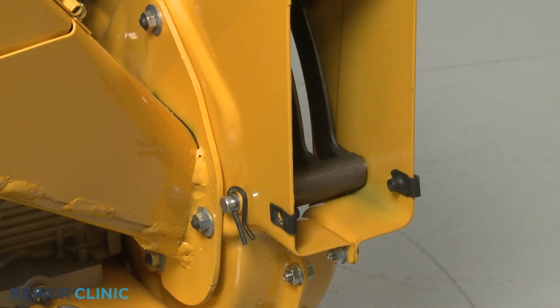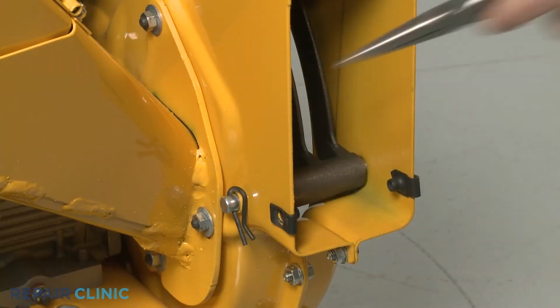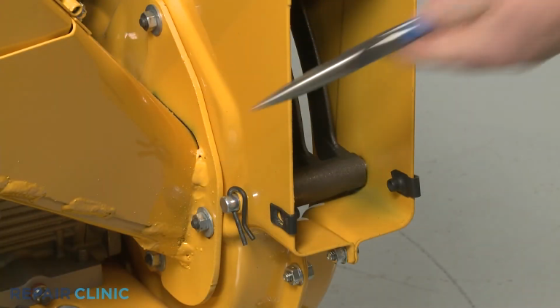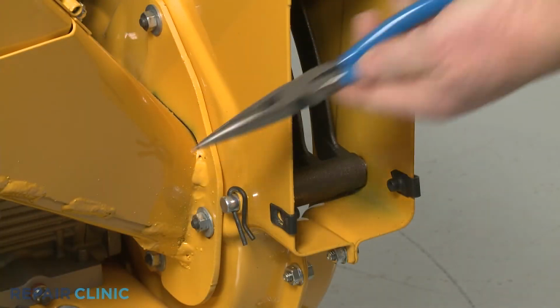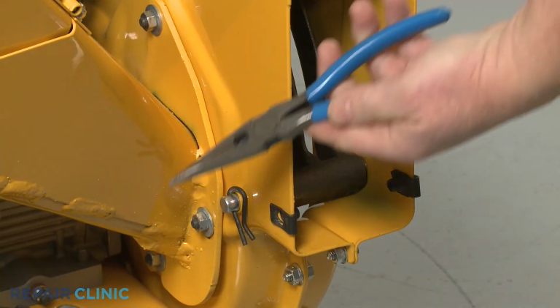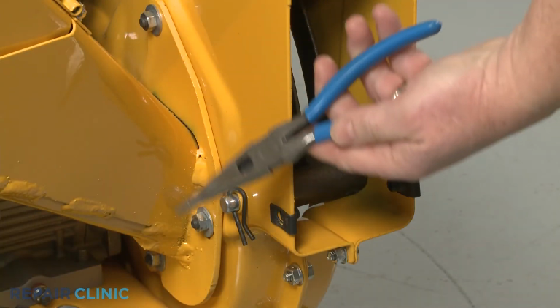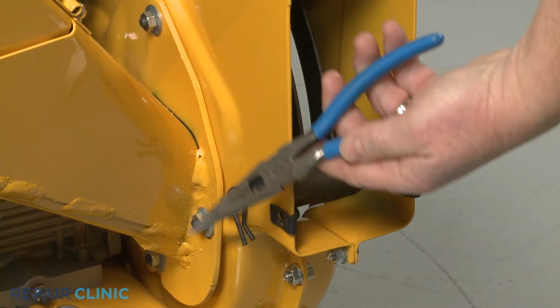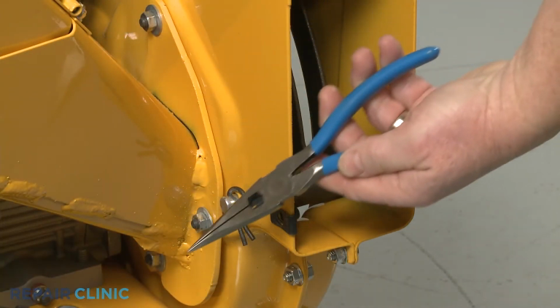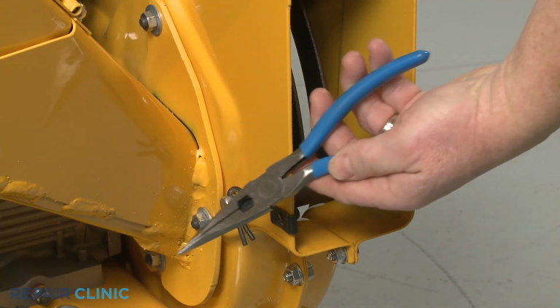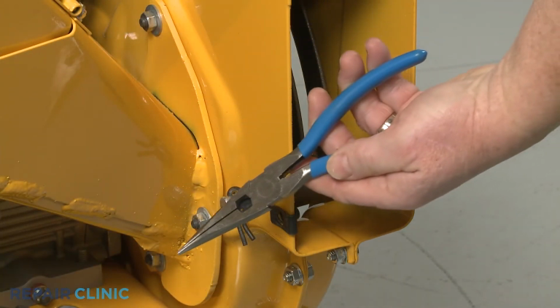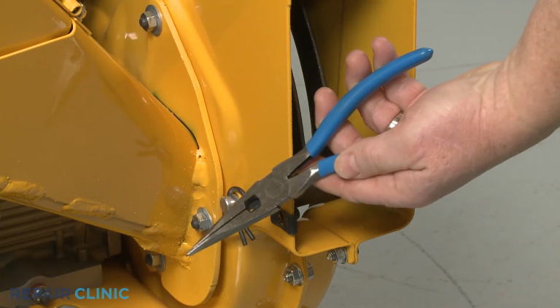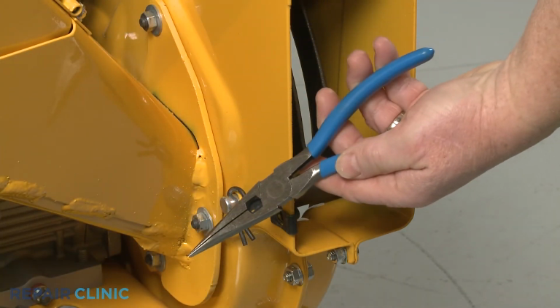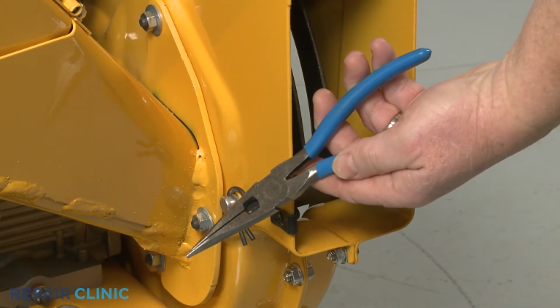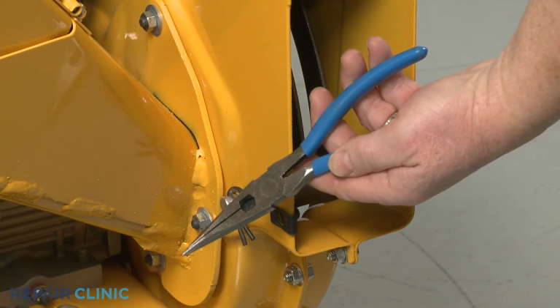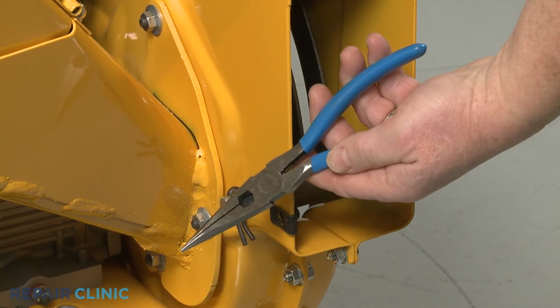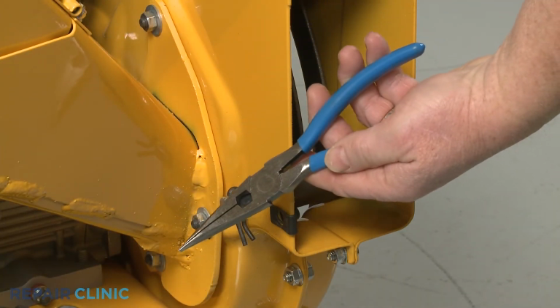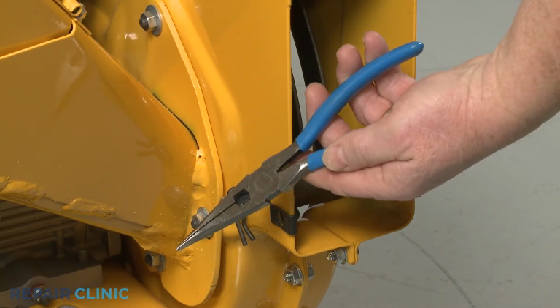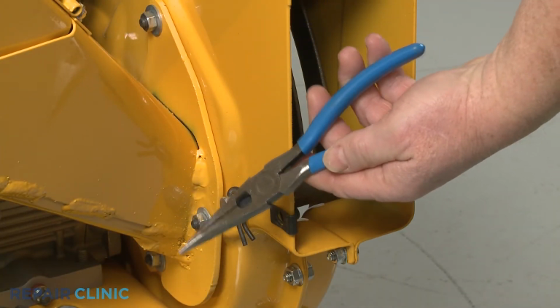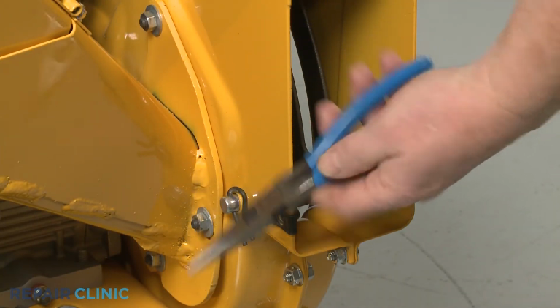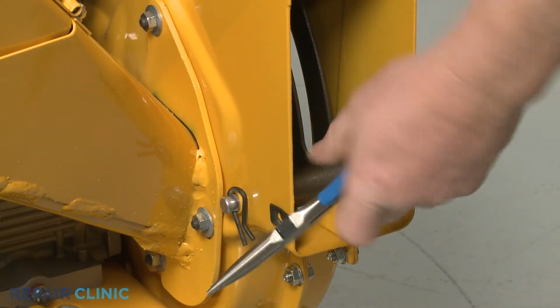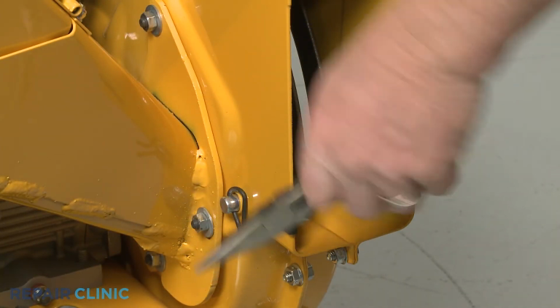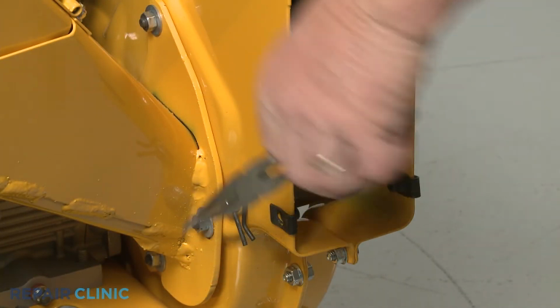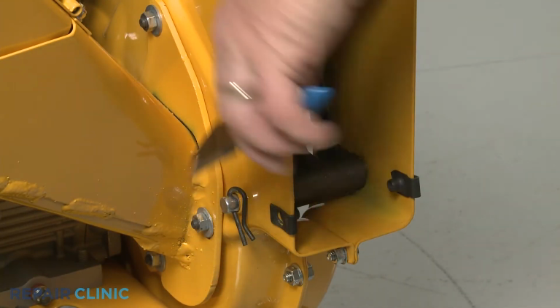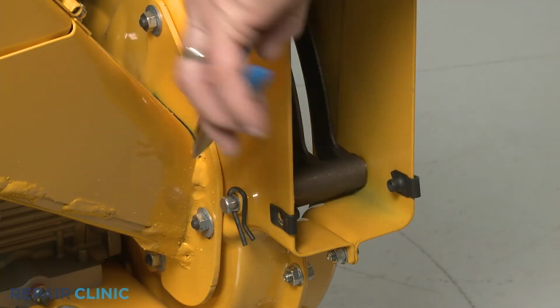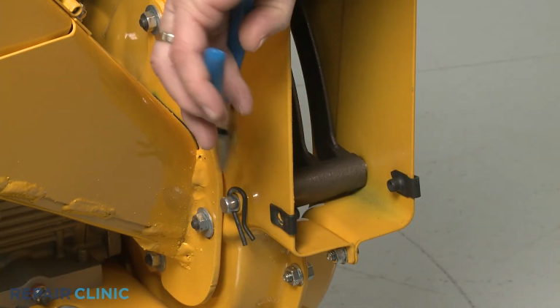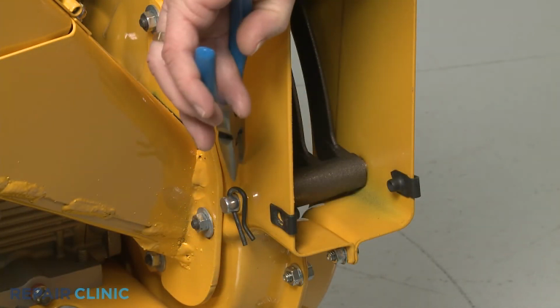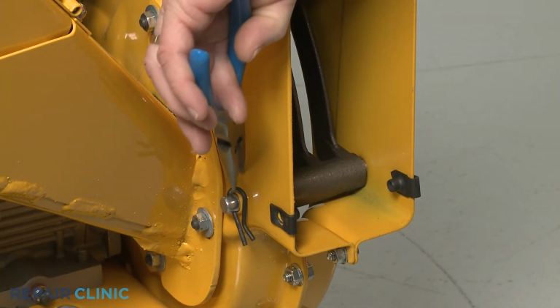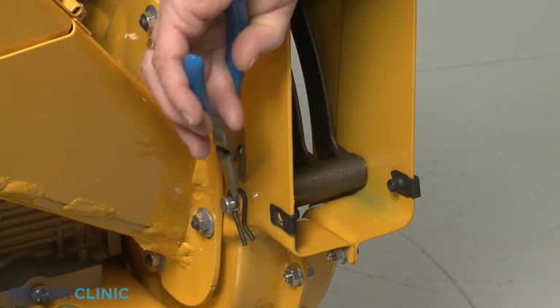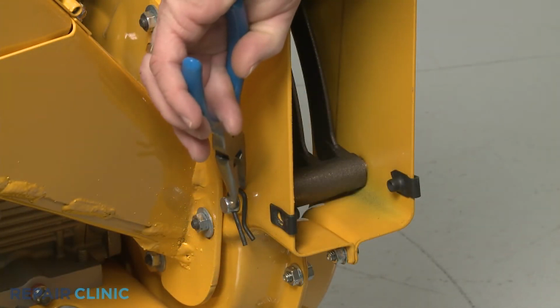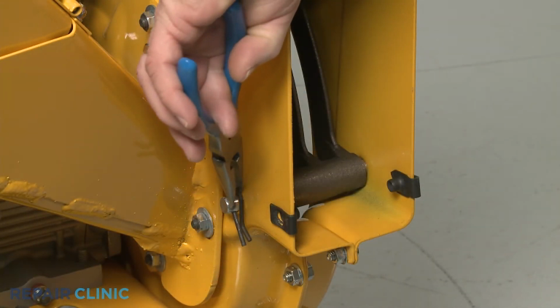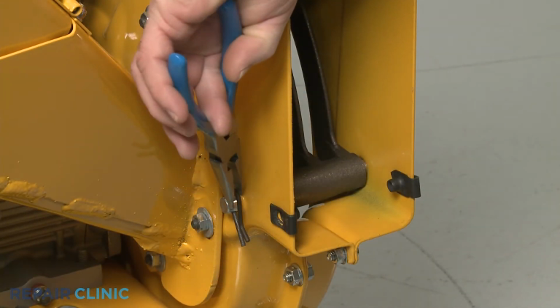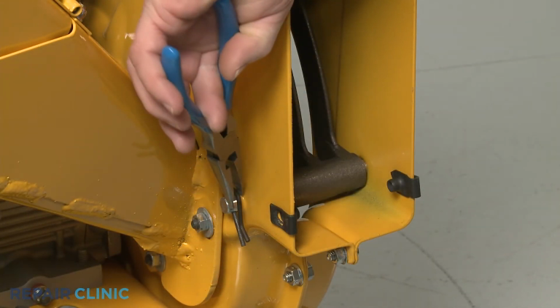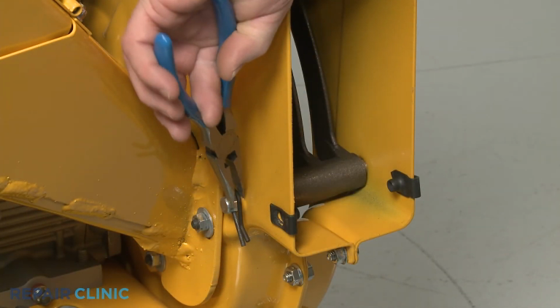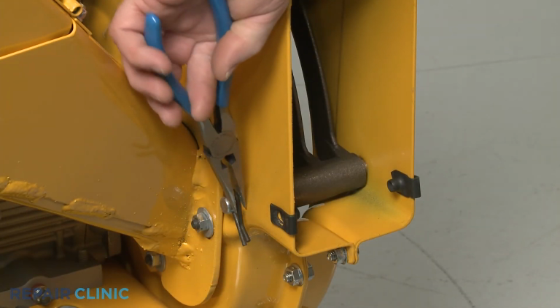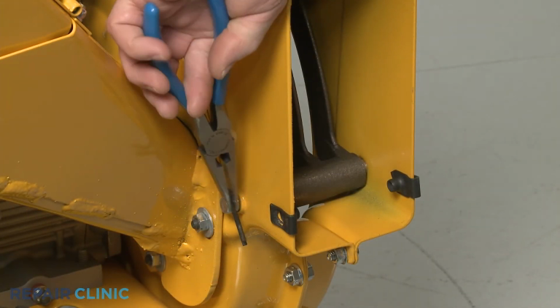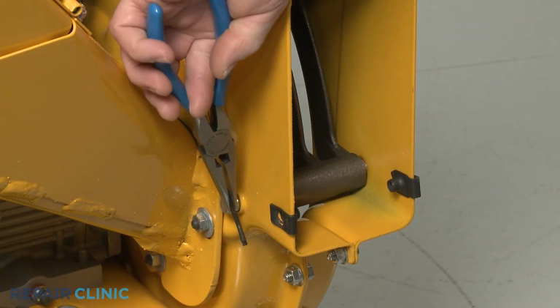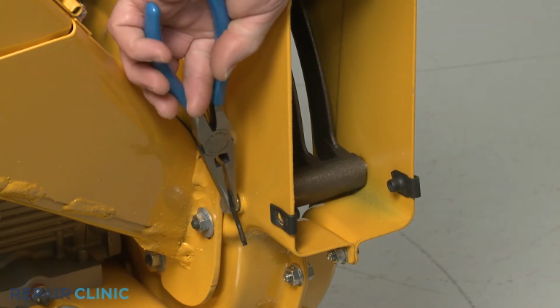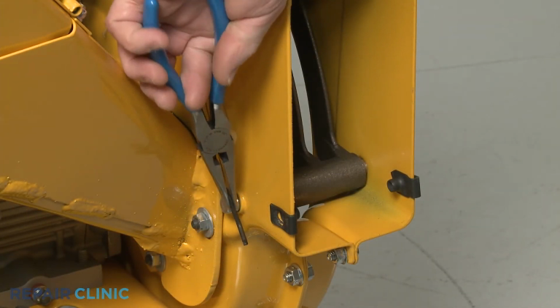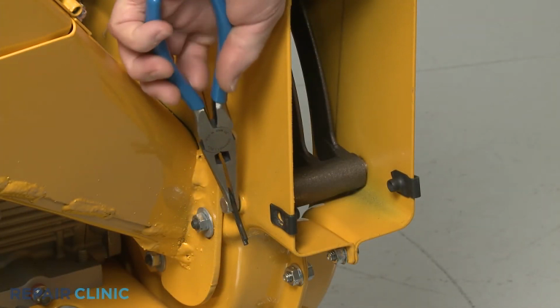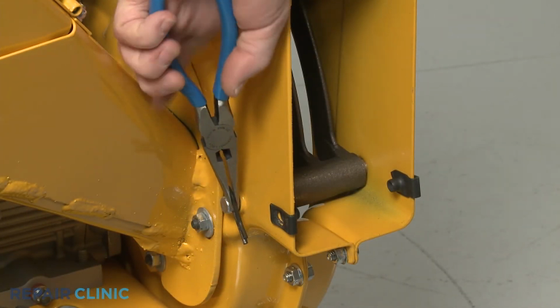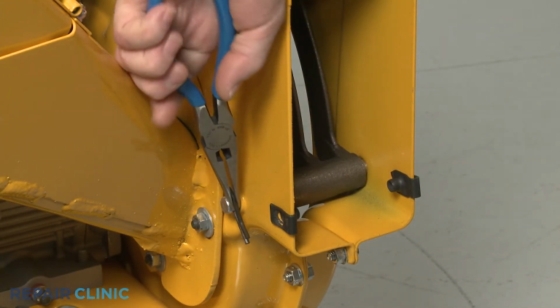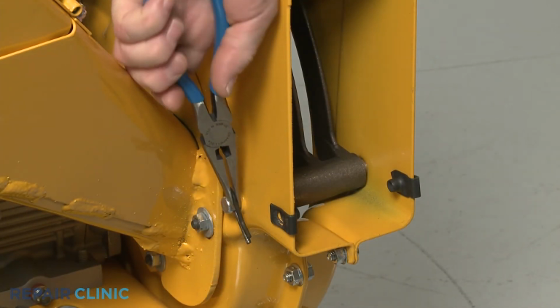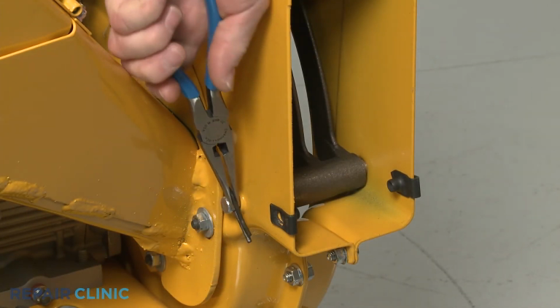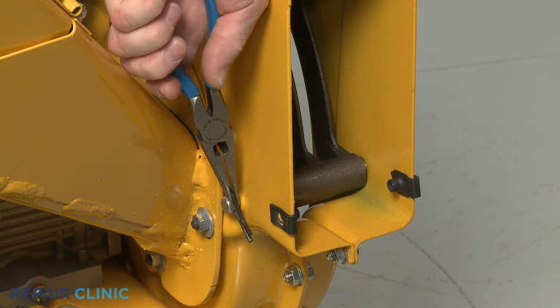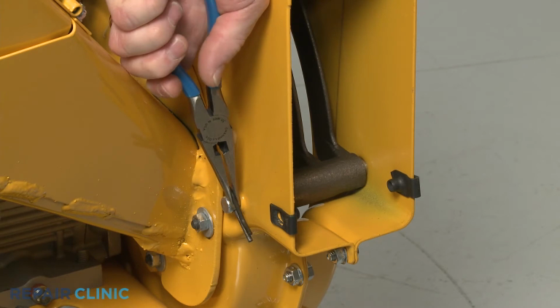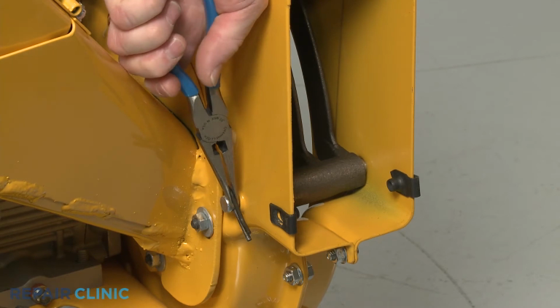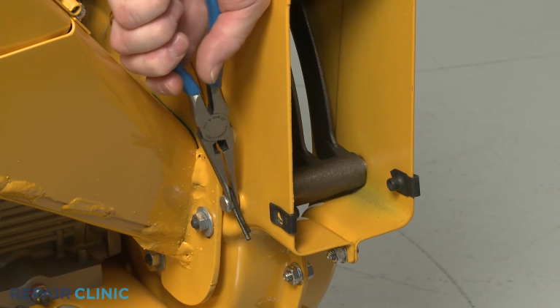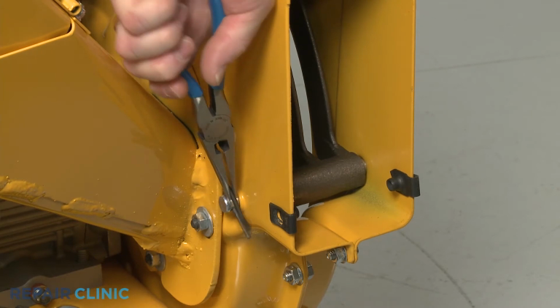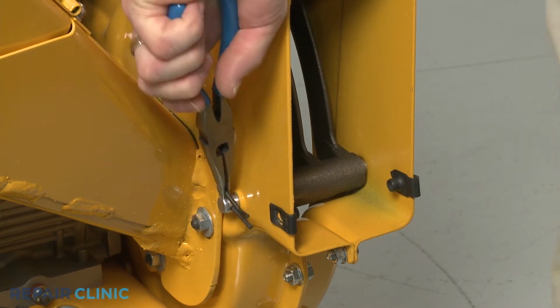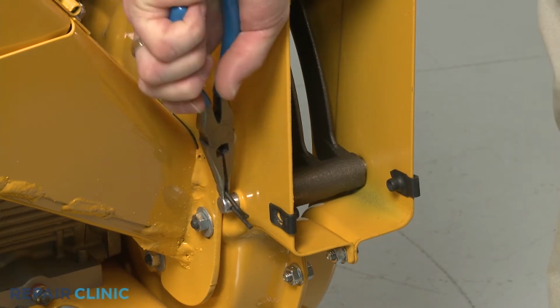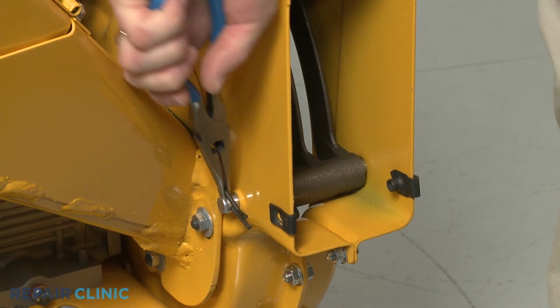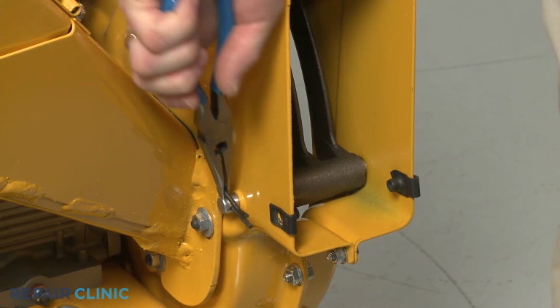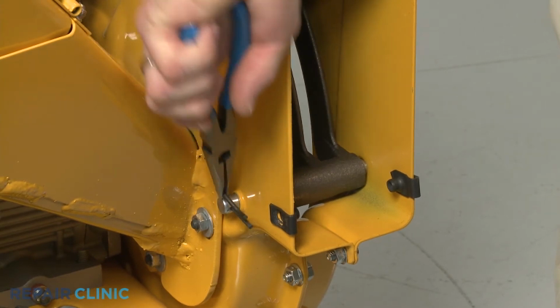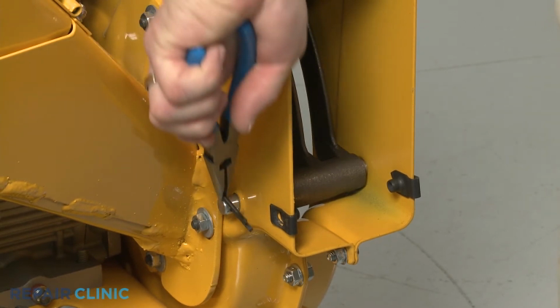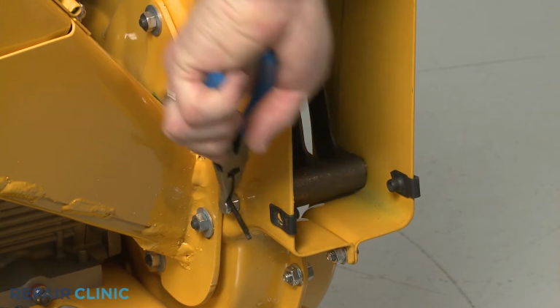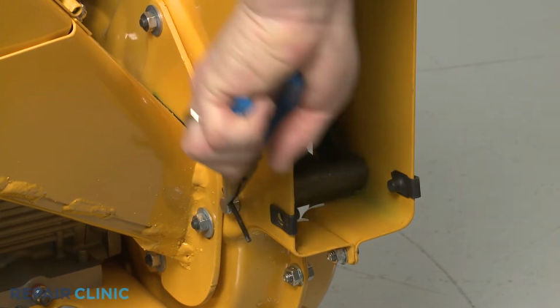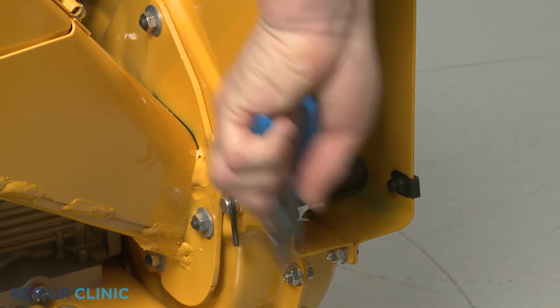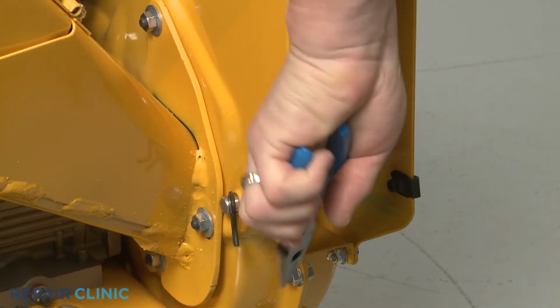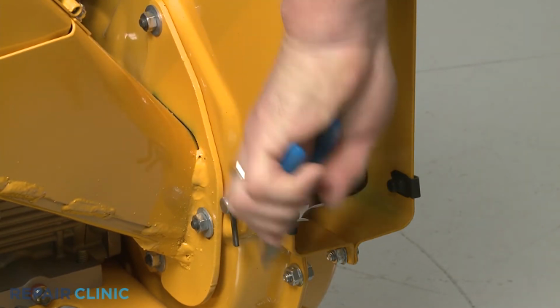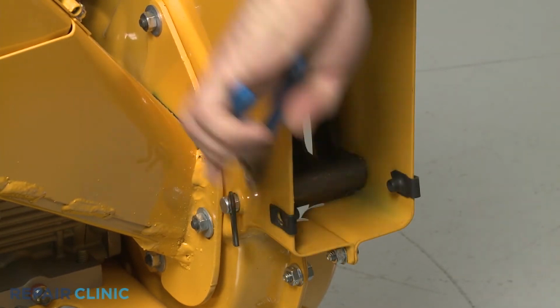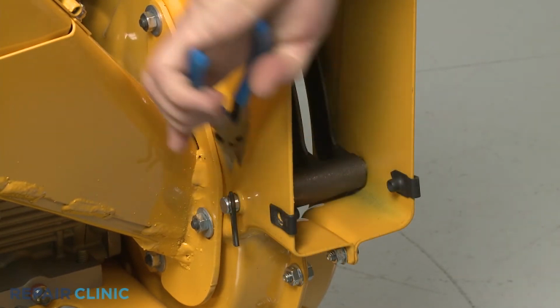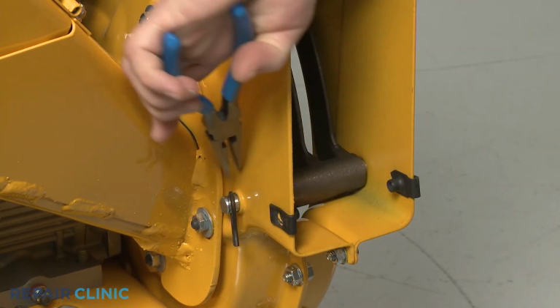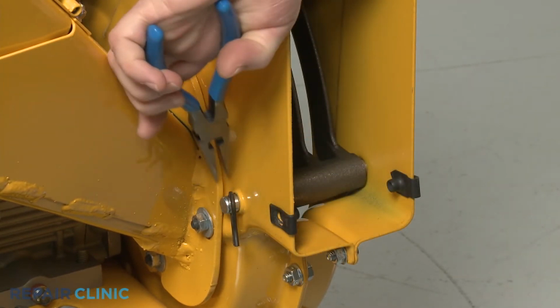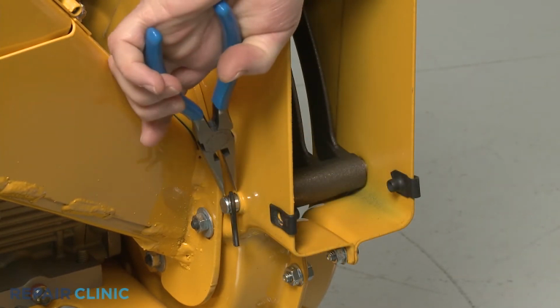Use the needle-nose pliers to pull out the retaining pin securing the shredder screen pin and slide the pin out.